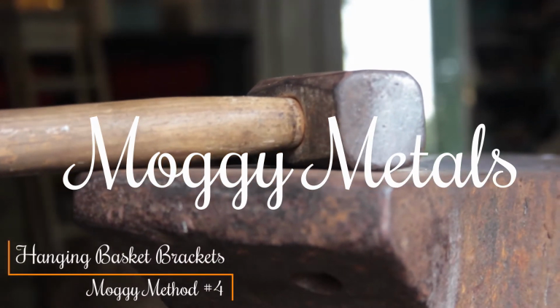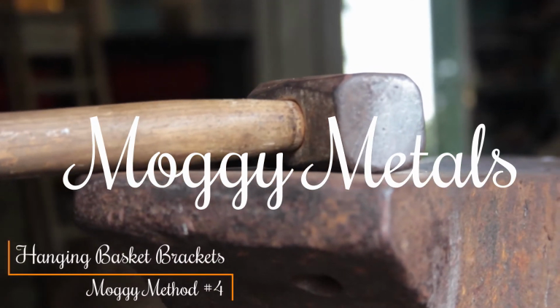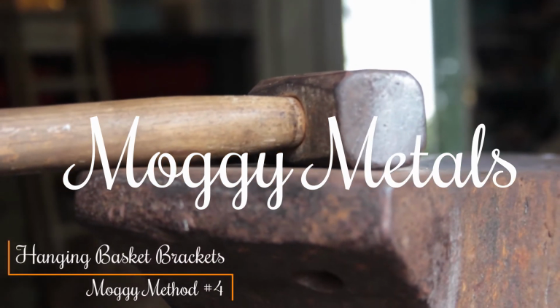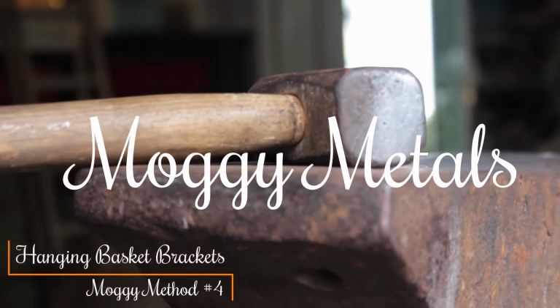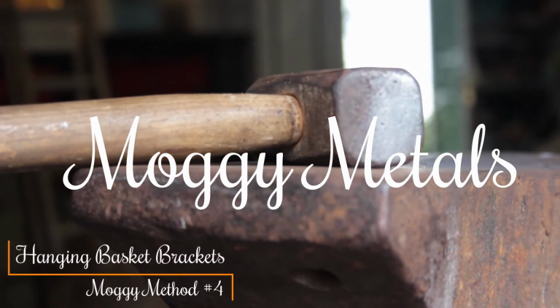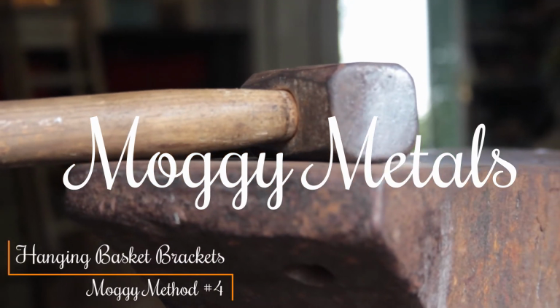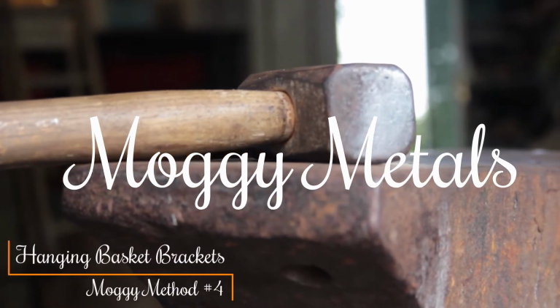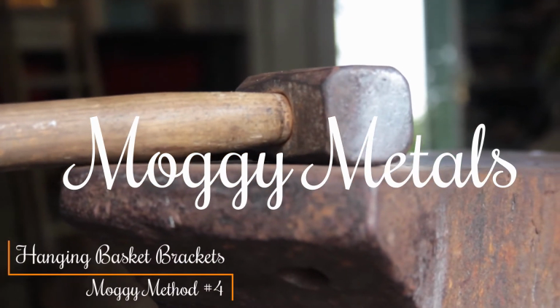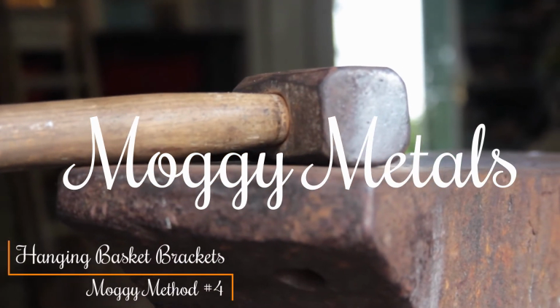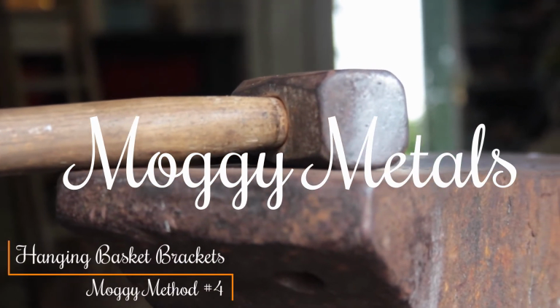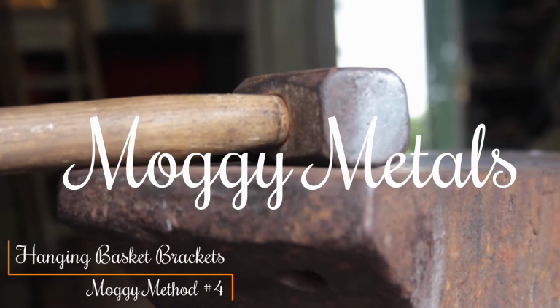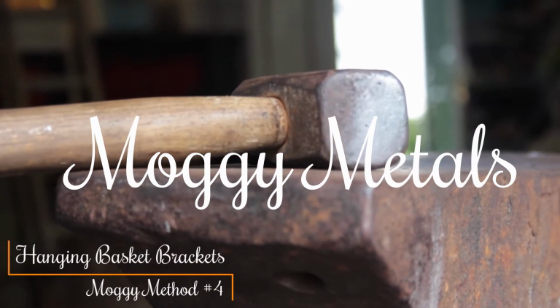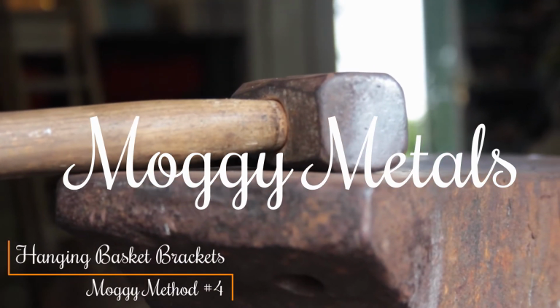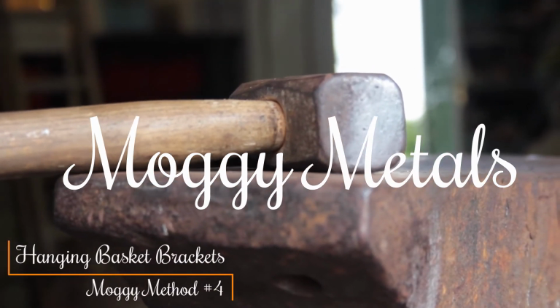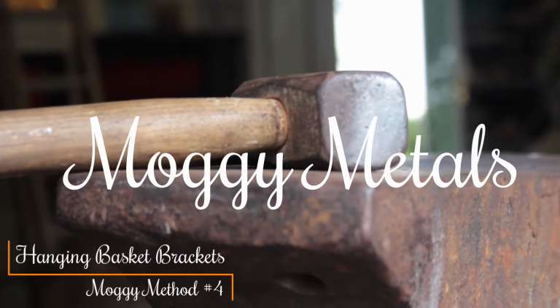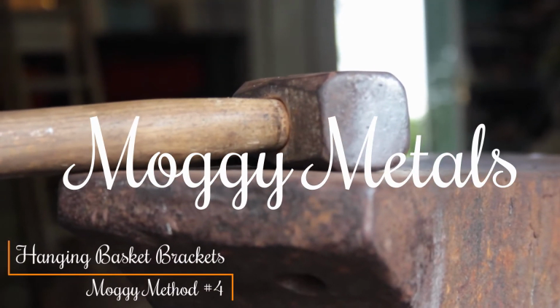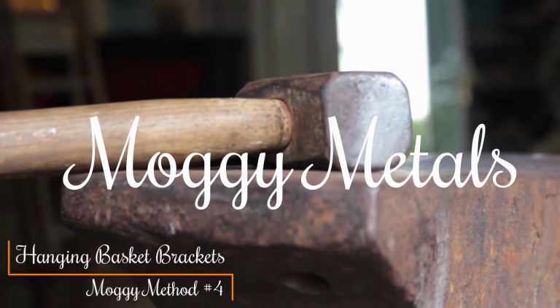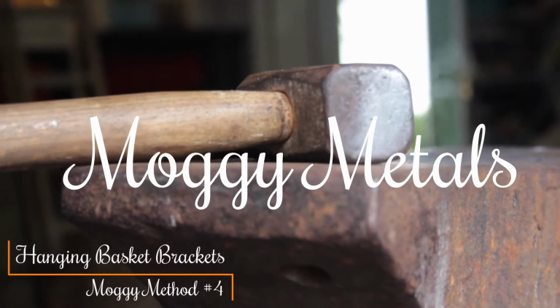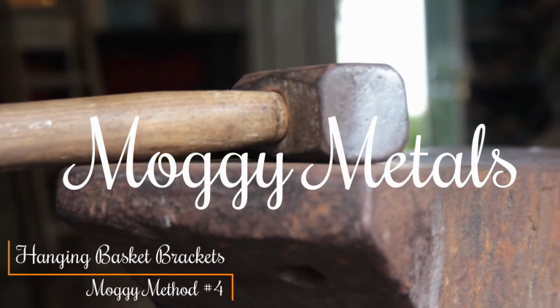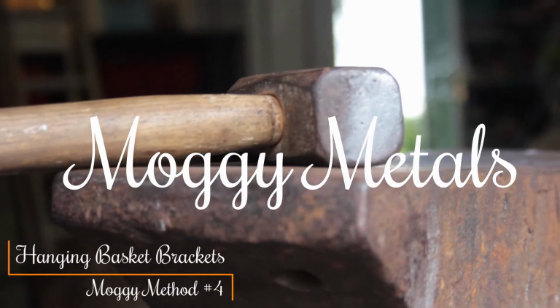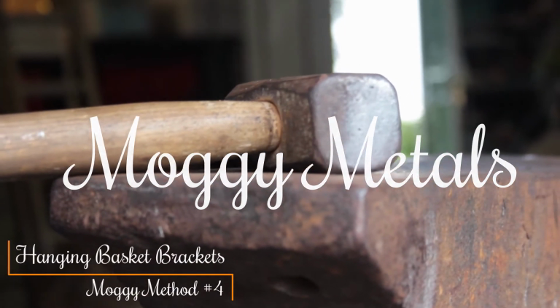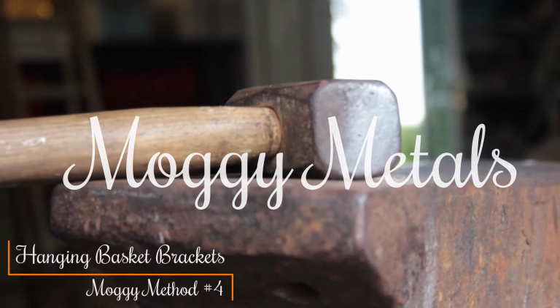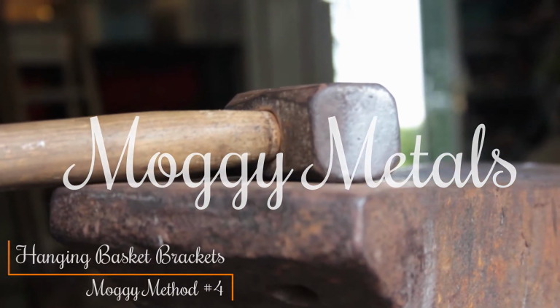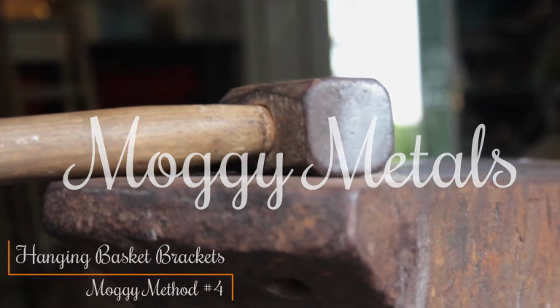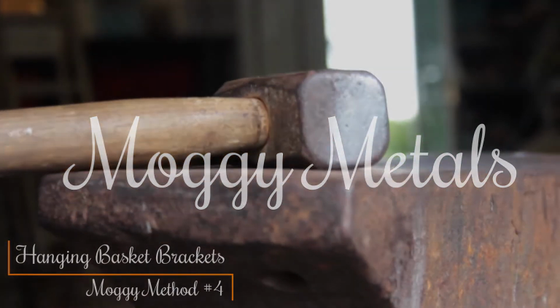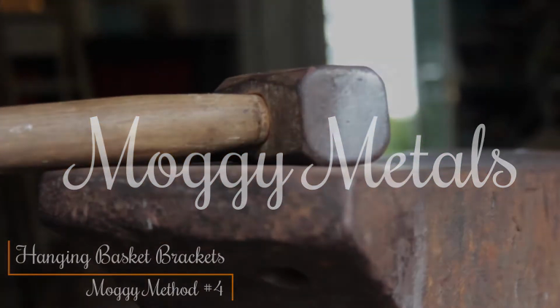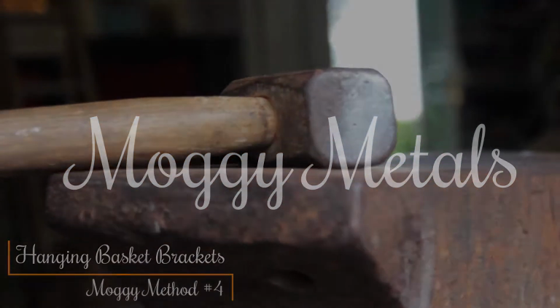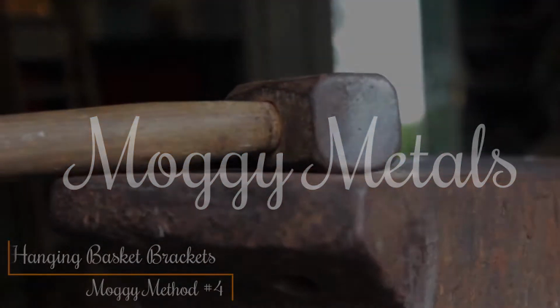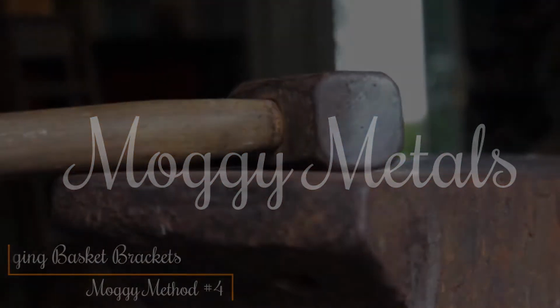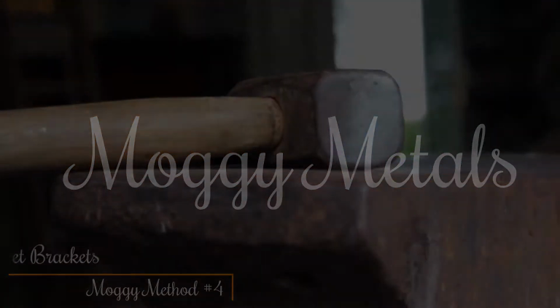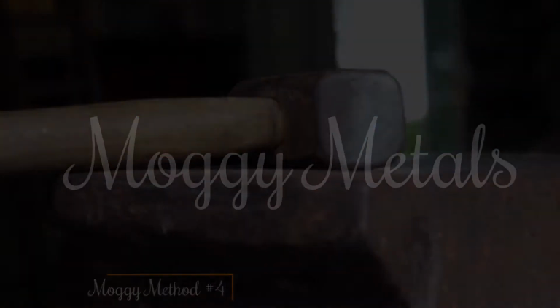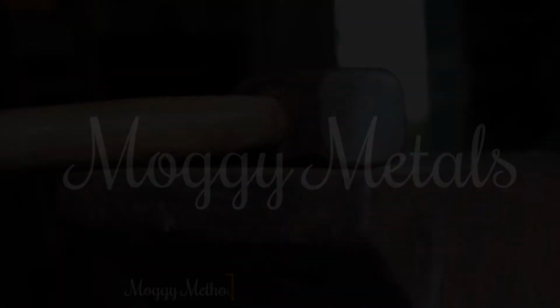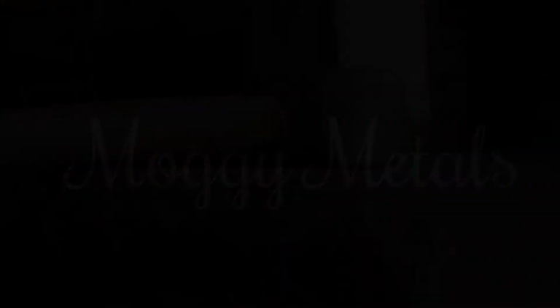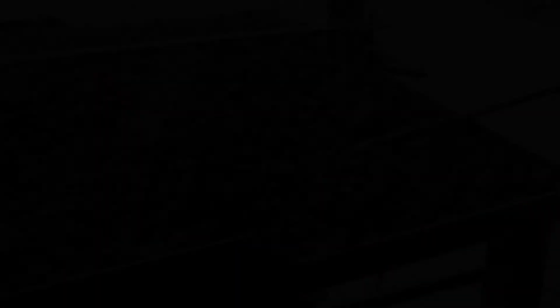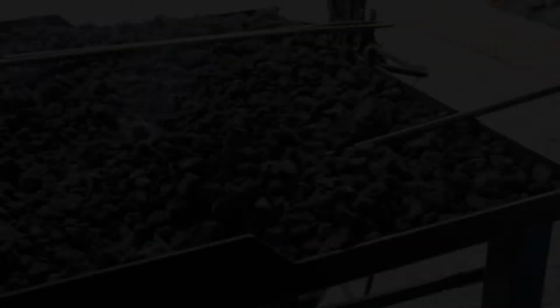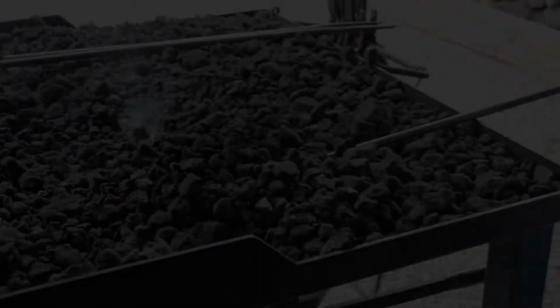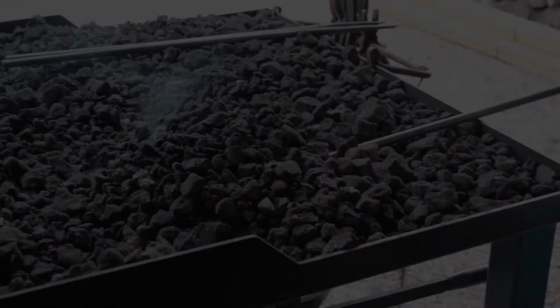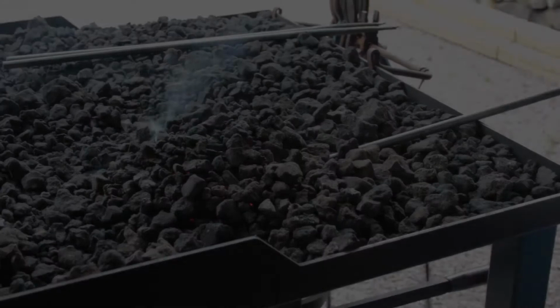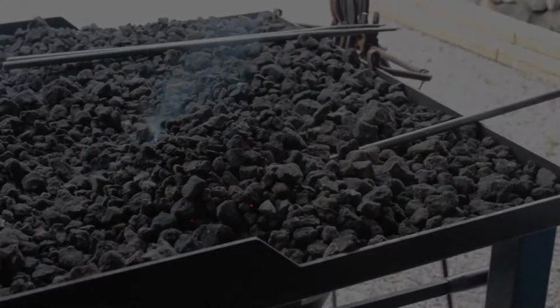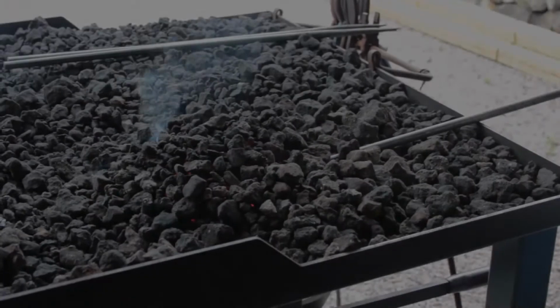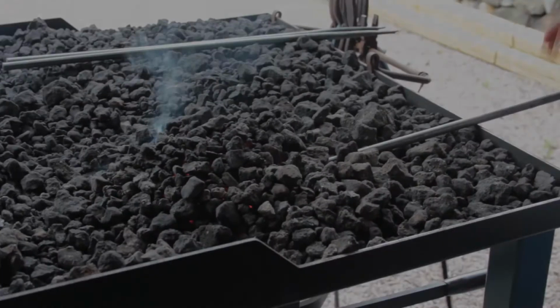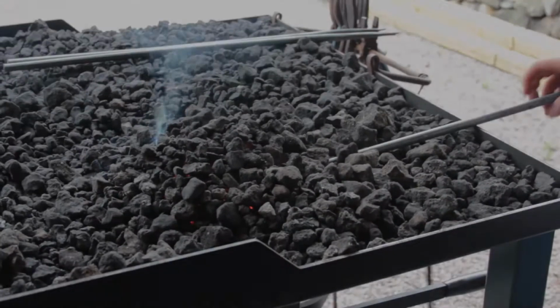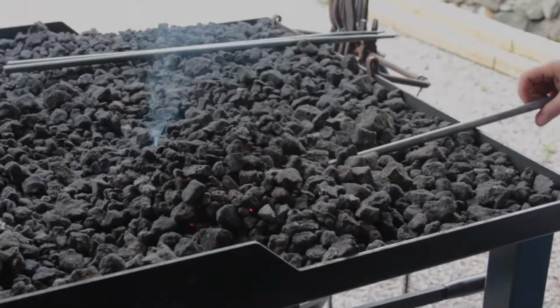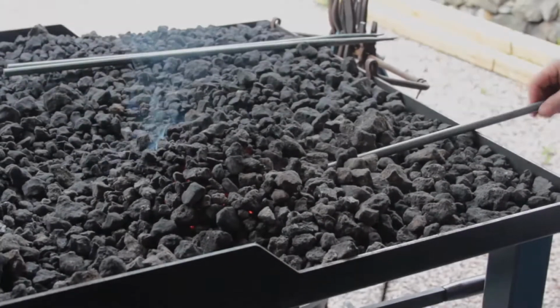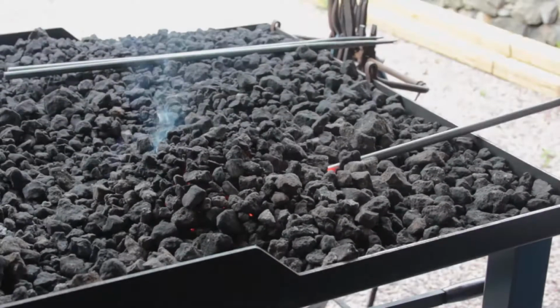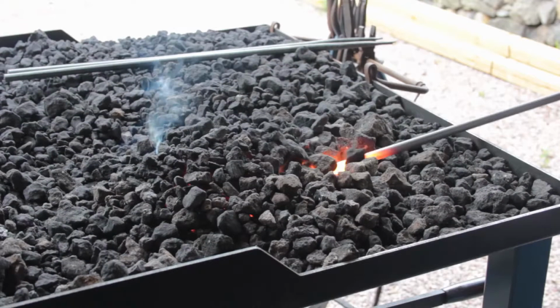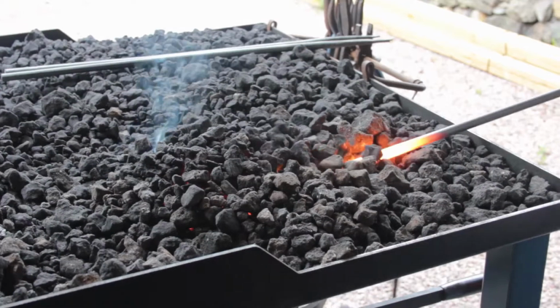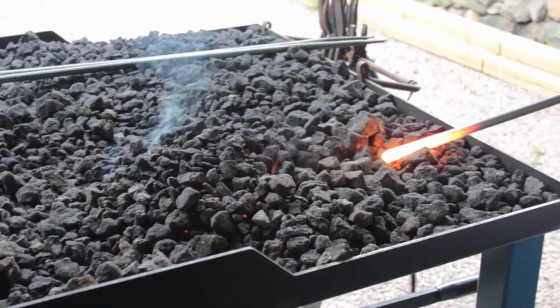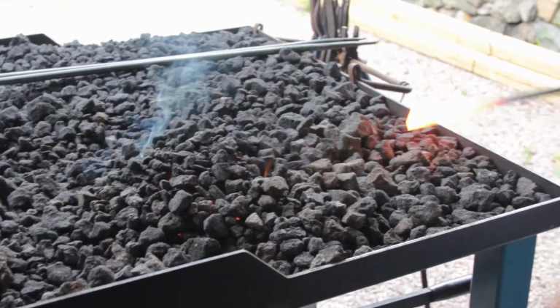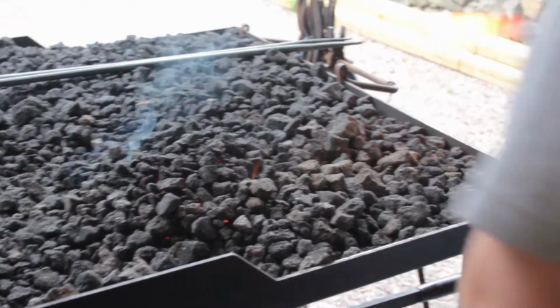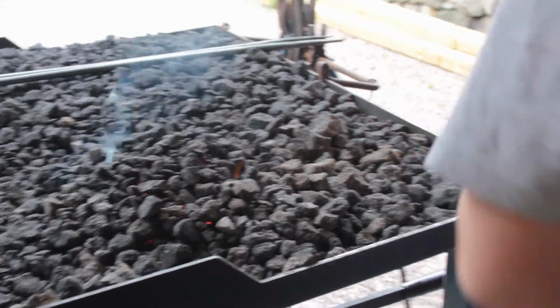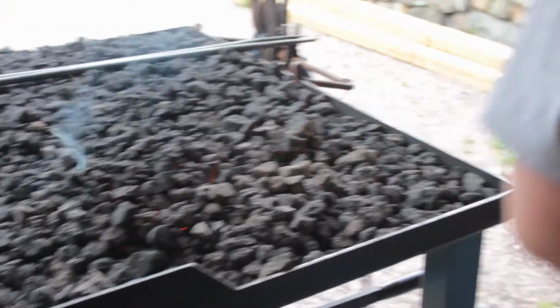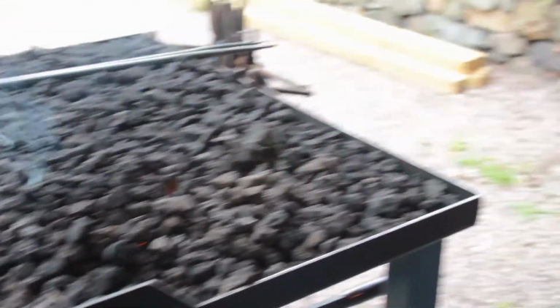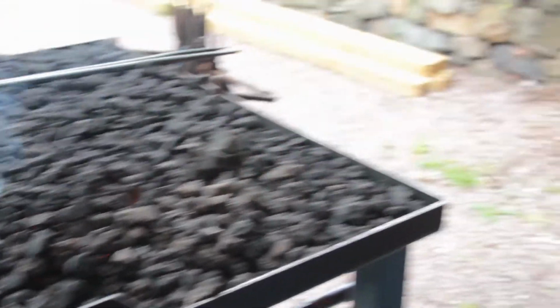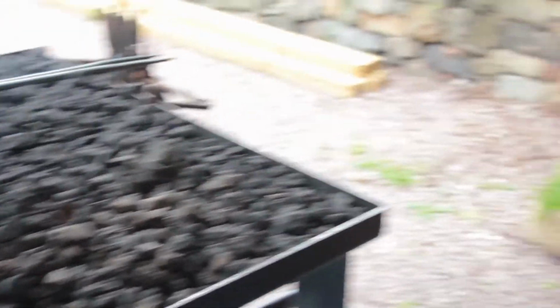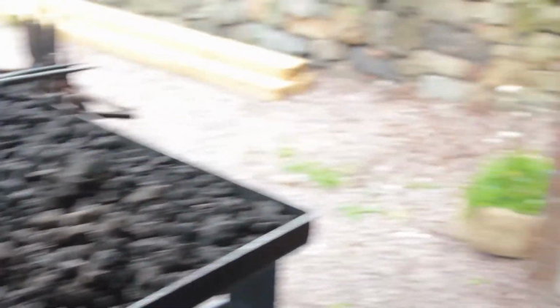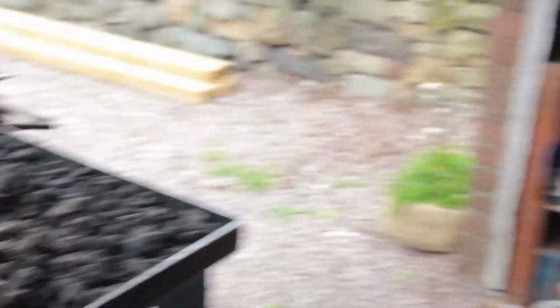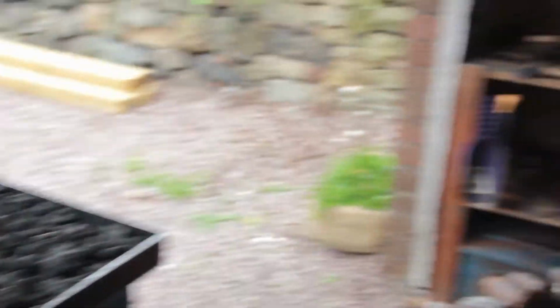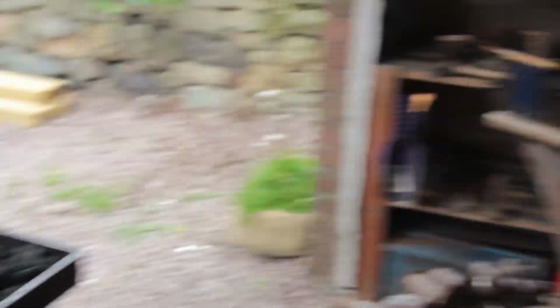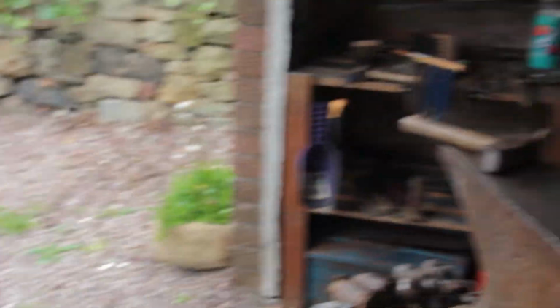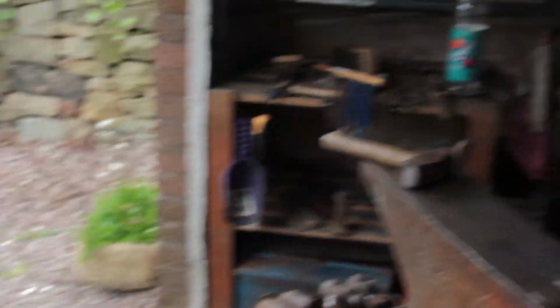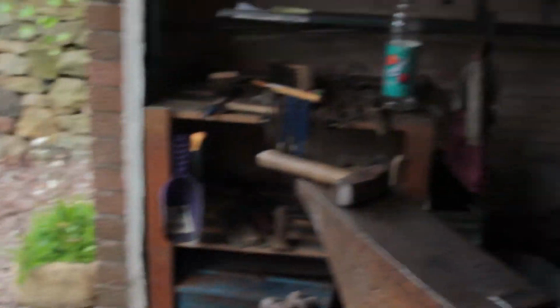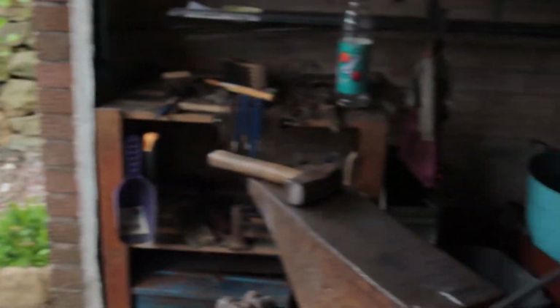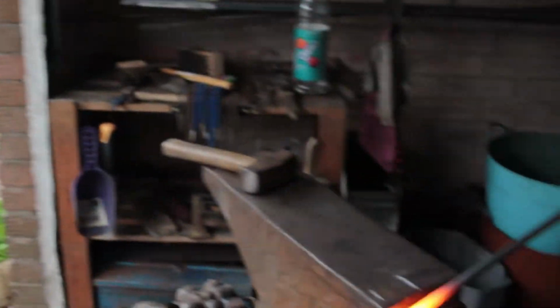Welcome to the 4th Moggy Method. Today I'll be showing you how I make my hanging basket brackets.